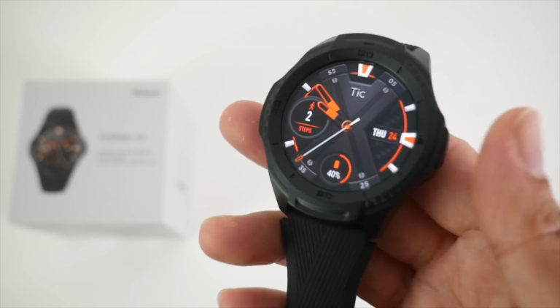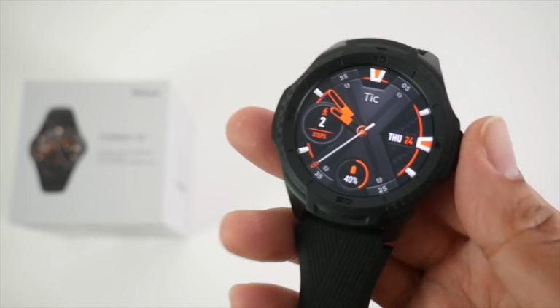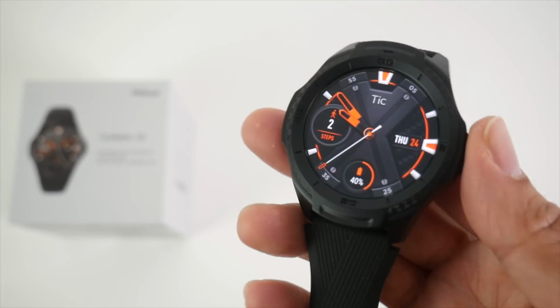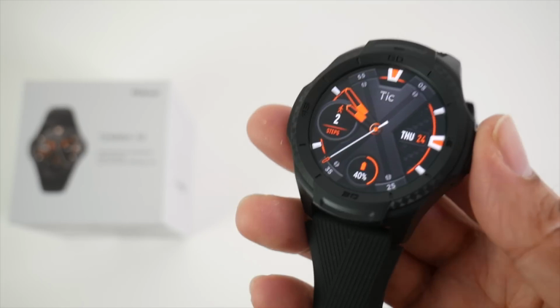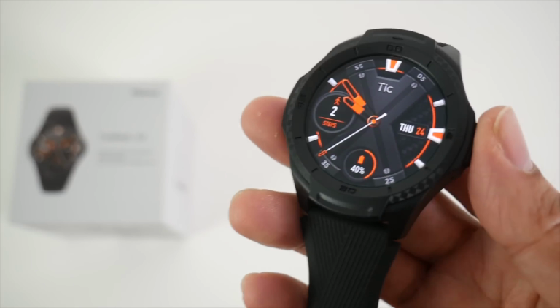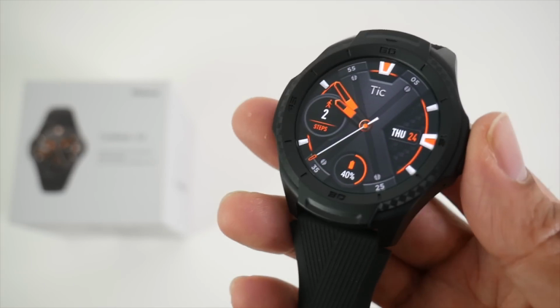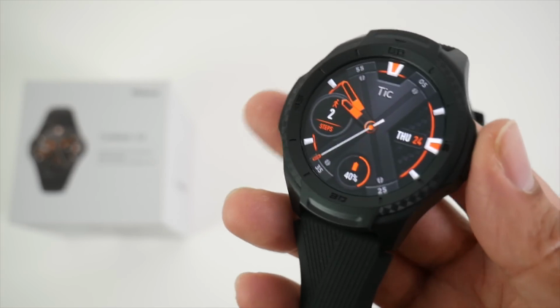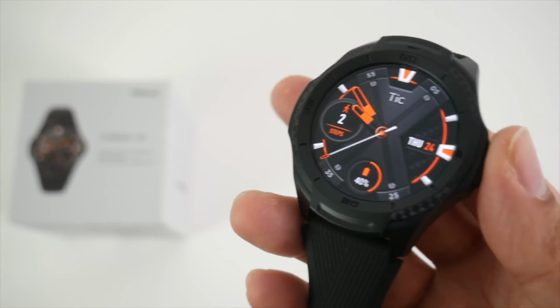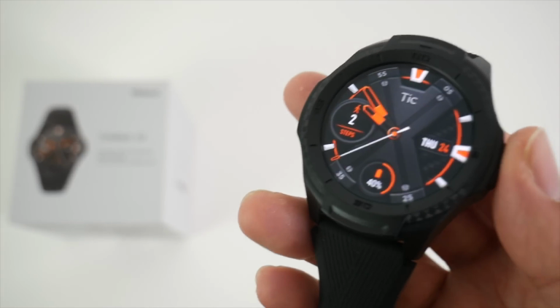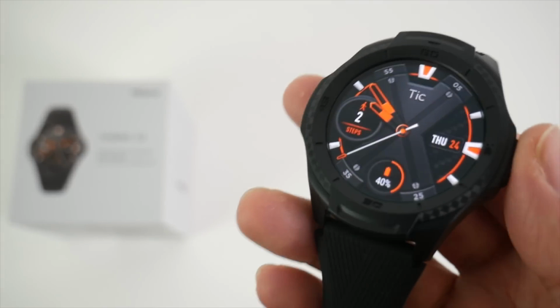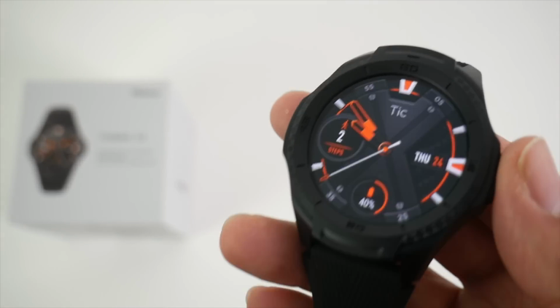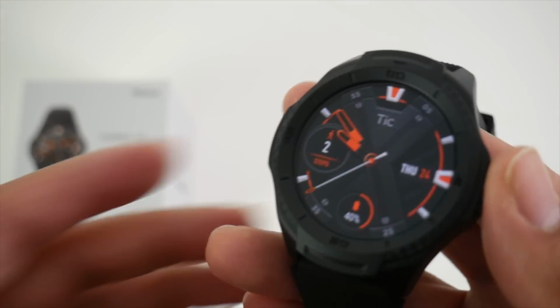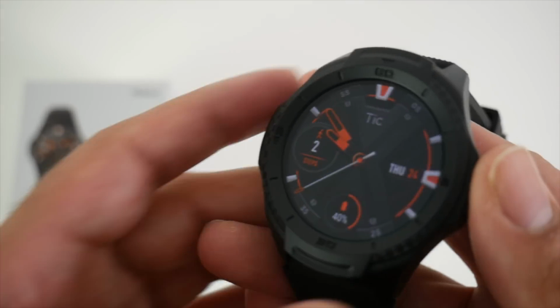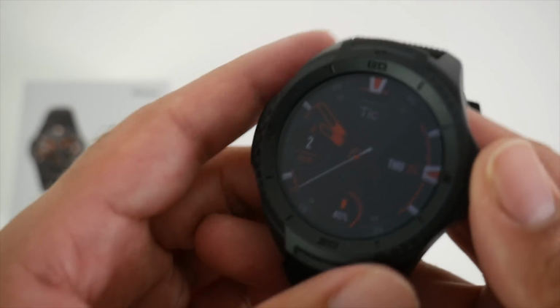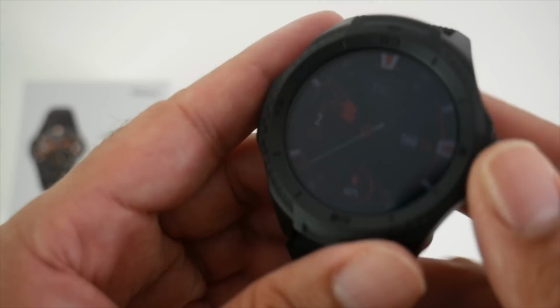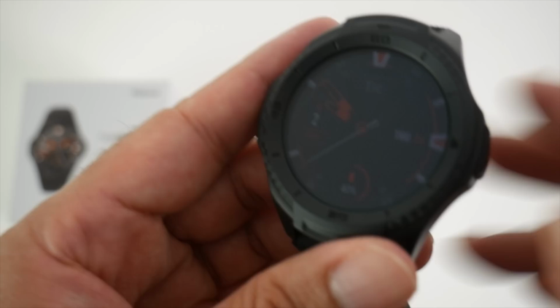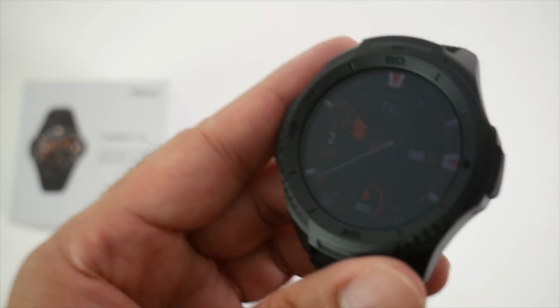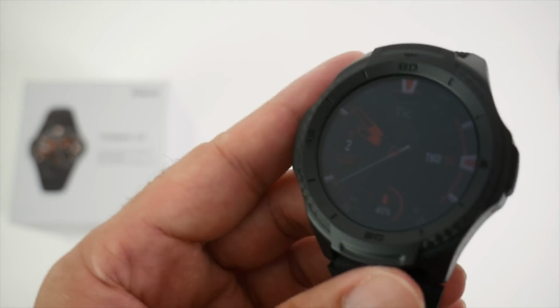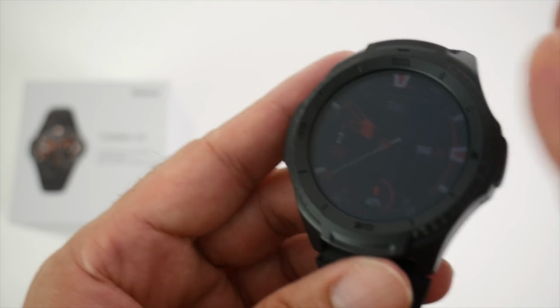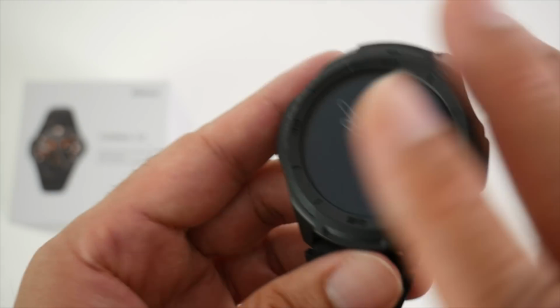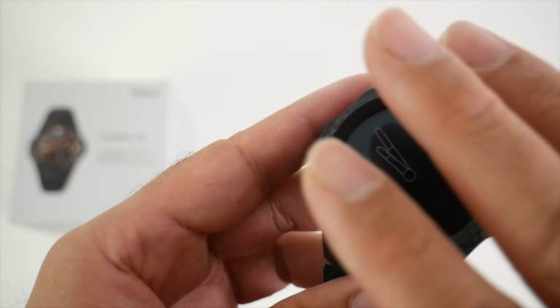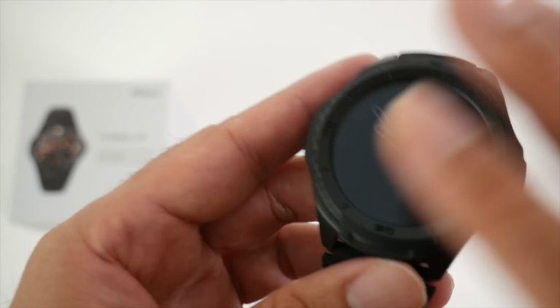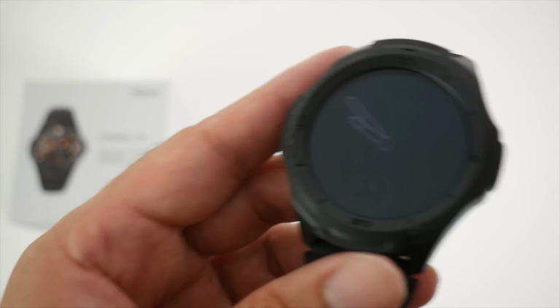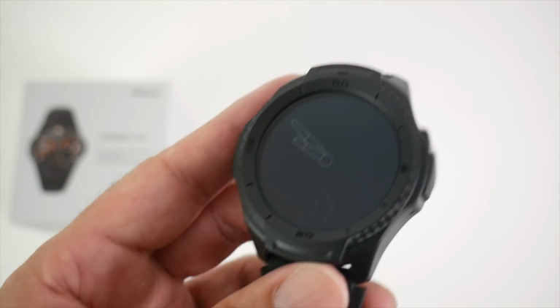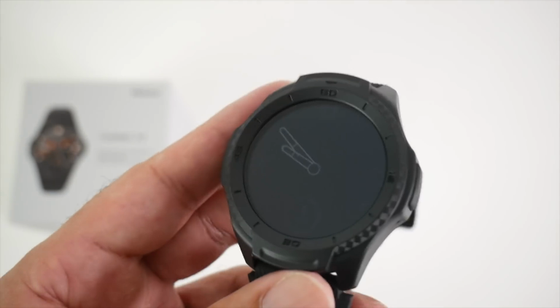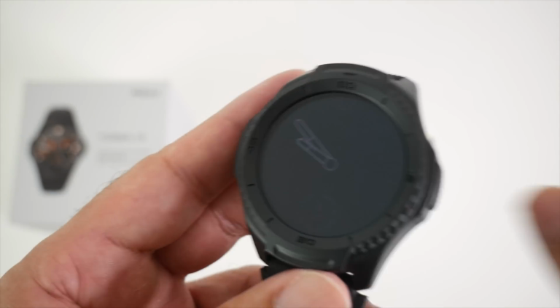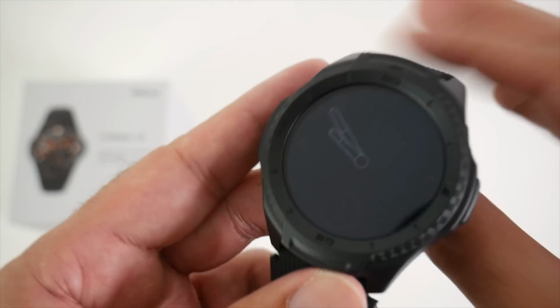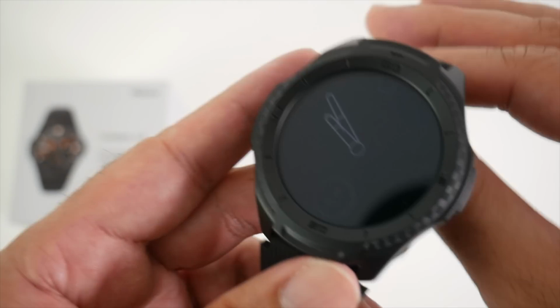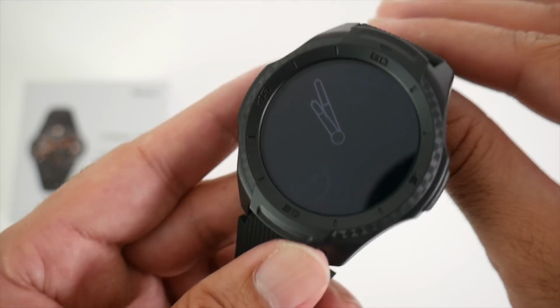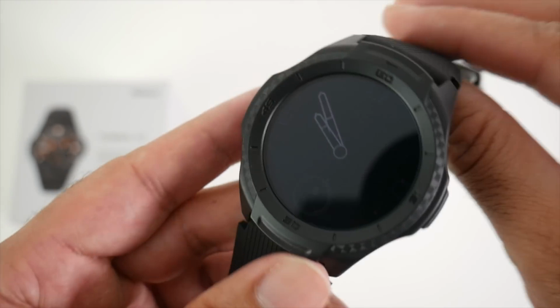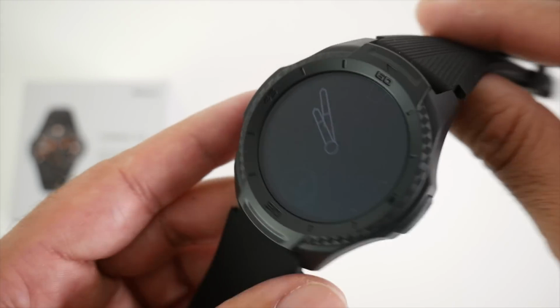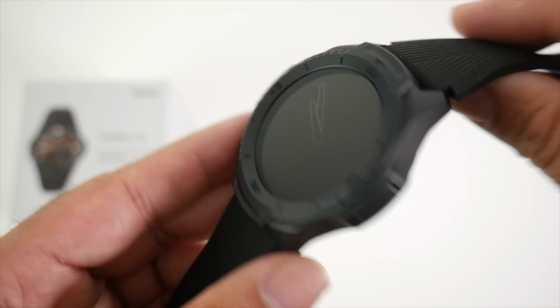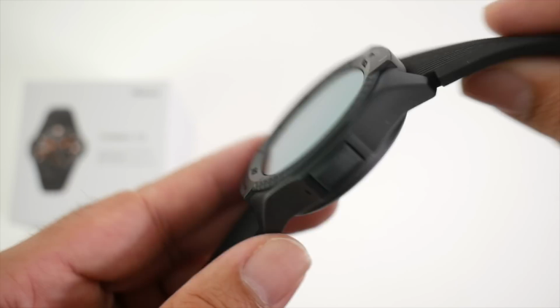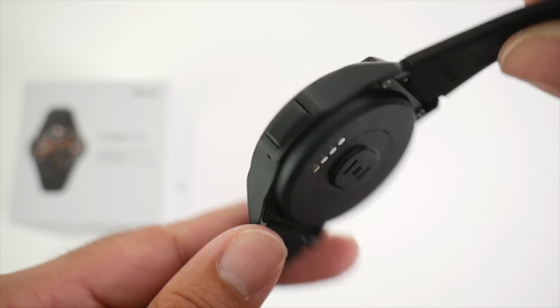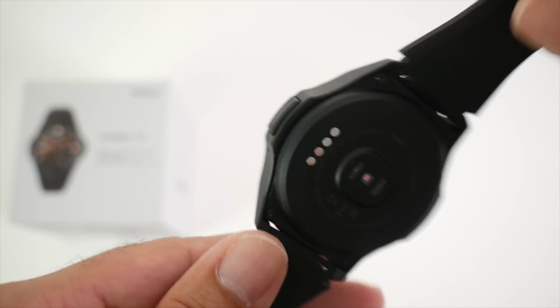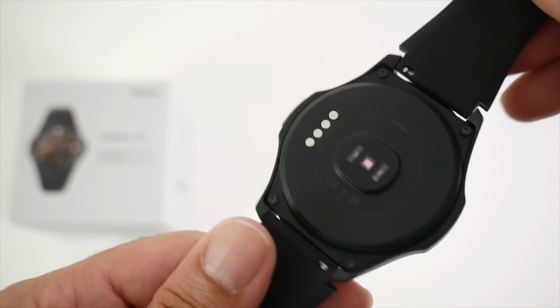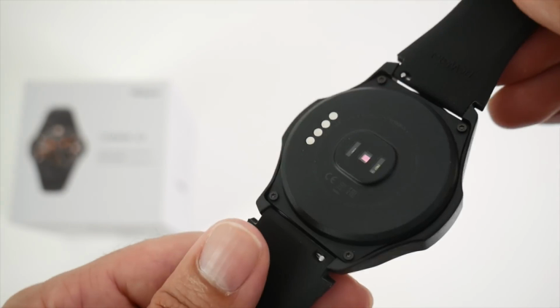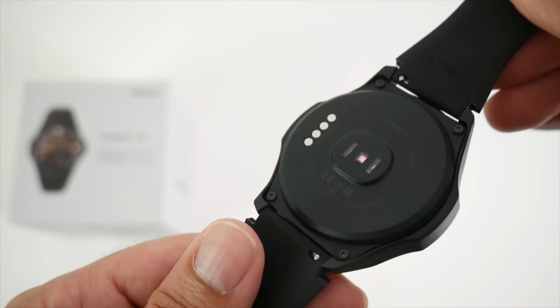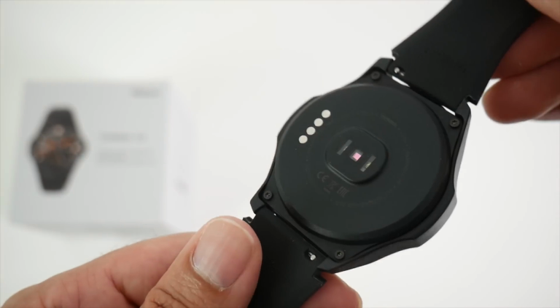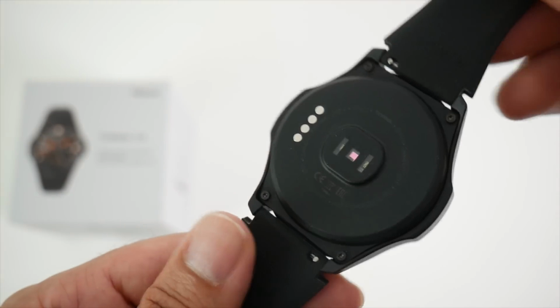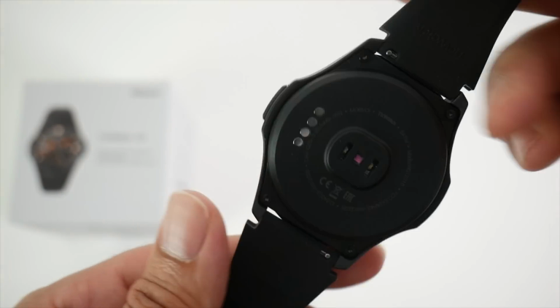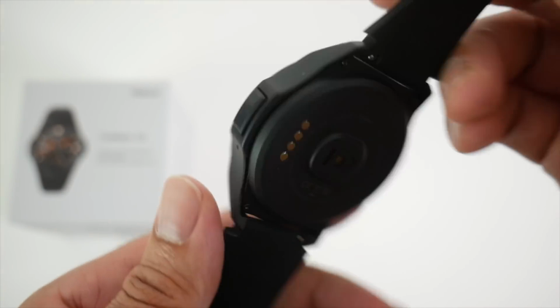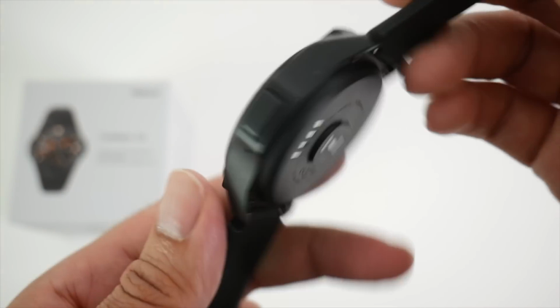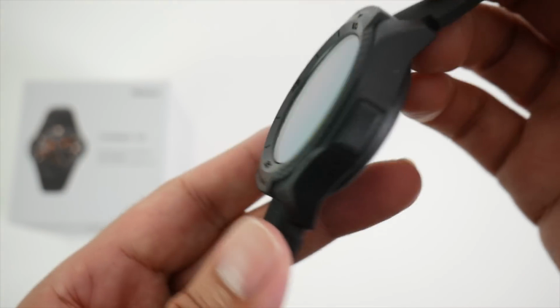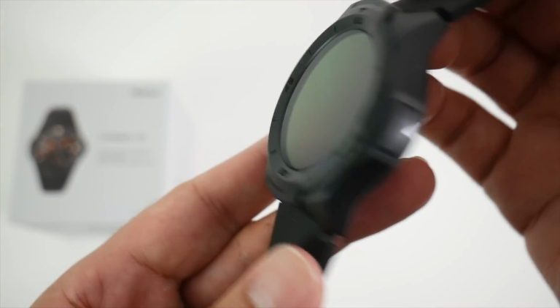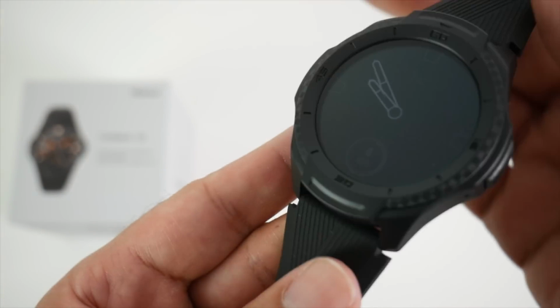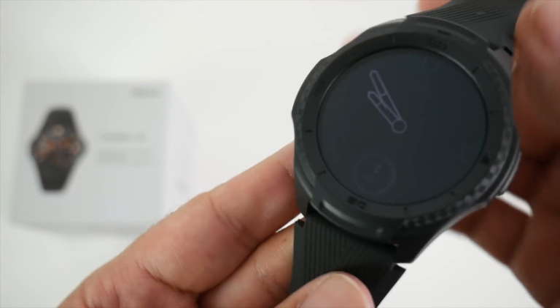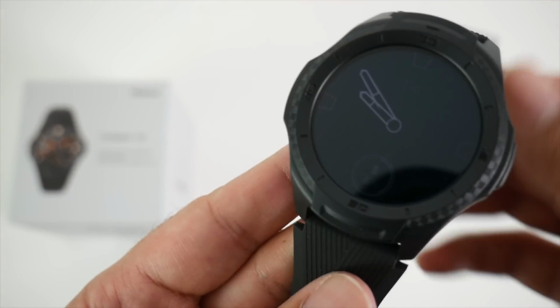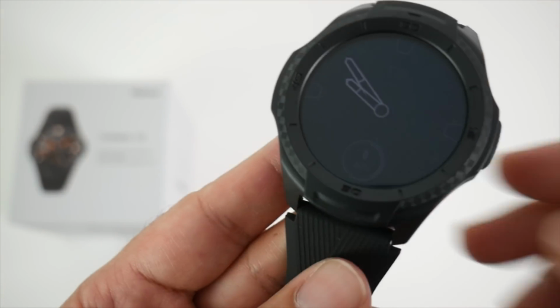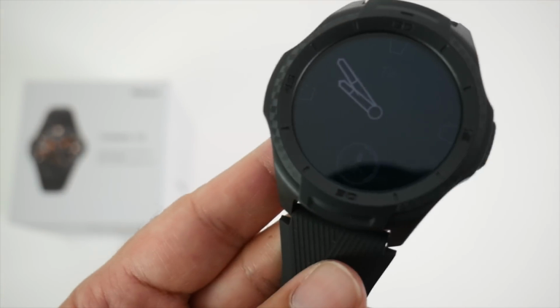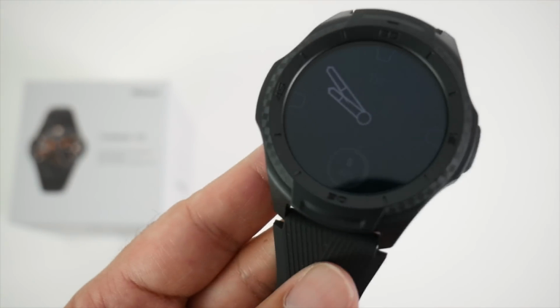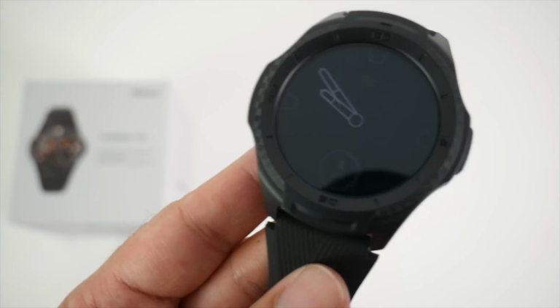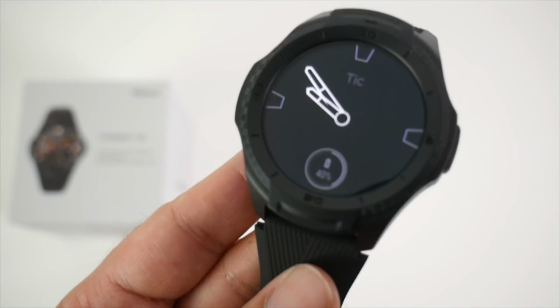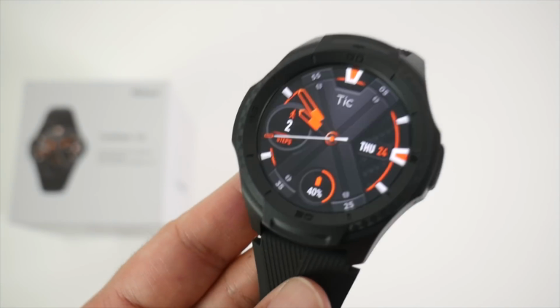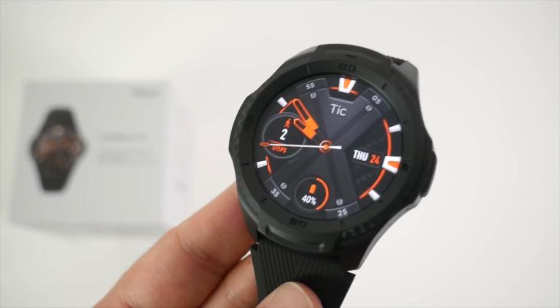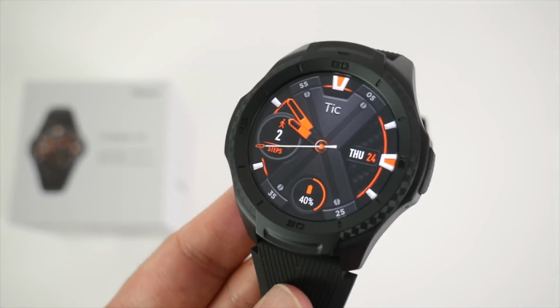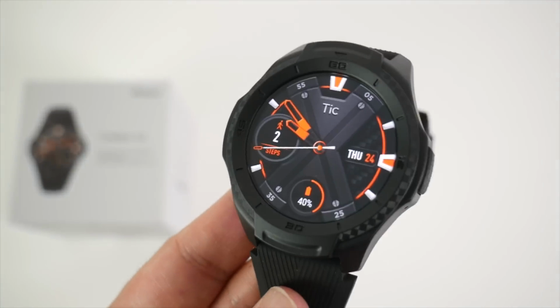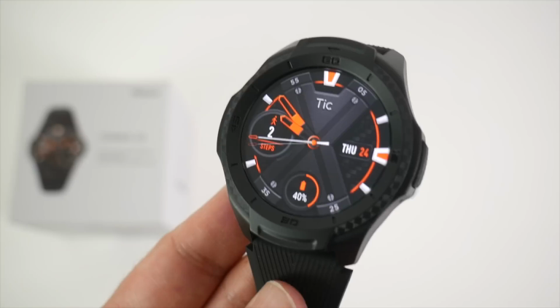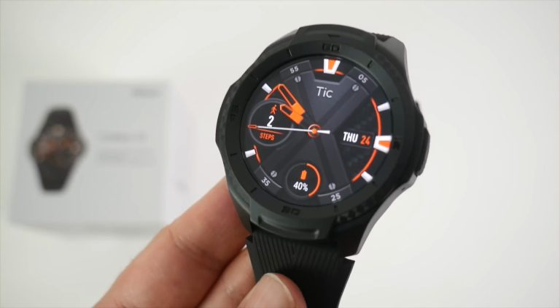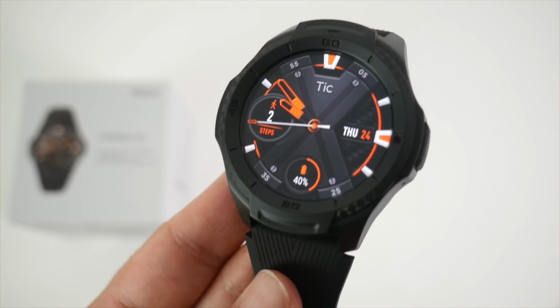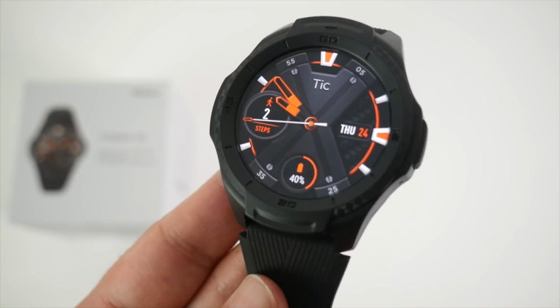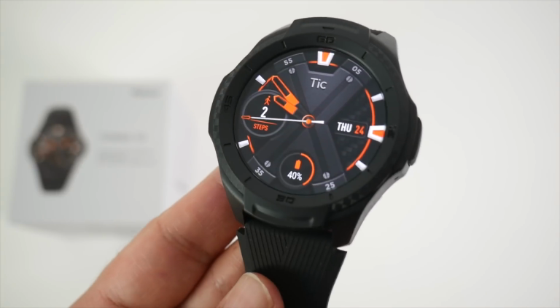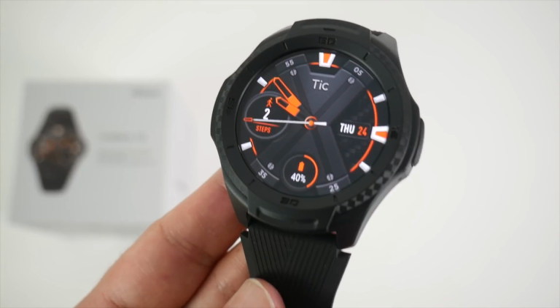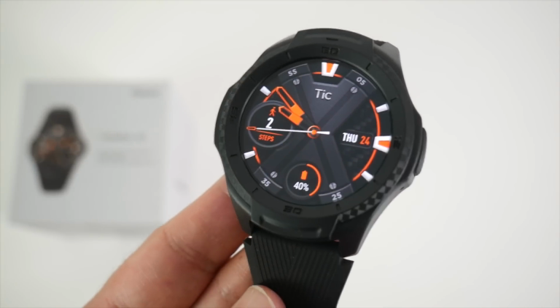This smartwatch does not support phone calls at all — there is no SIM card slot and you cannot even make phone calls via Bluetooth.